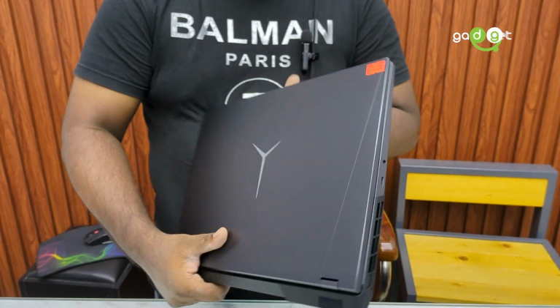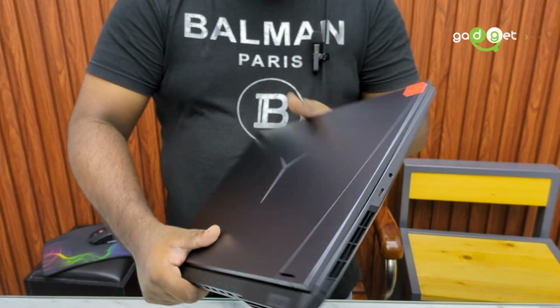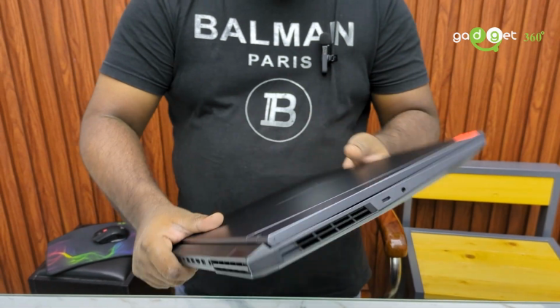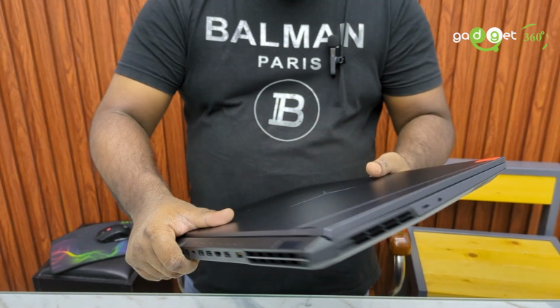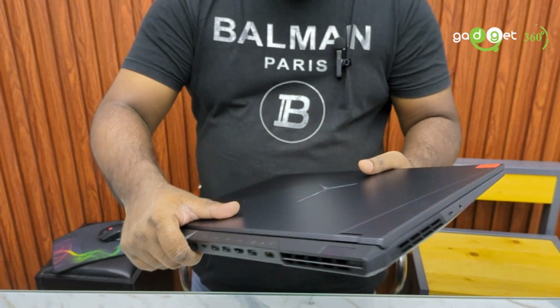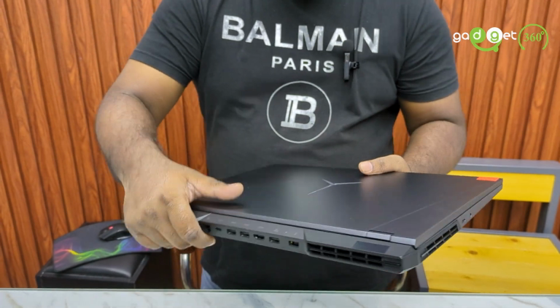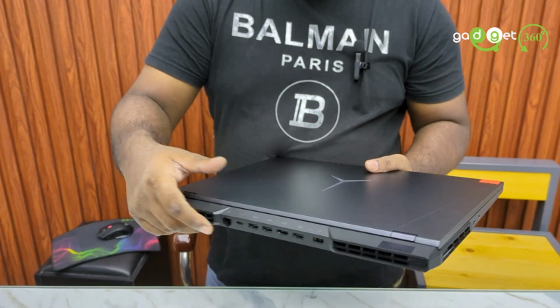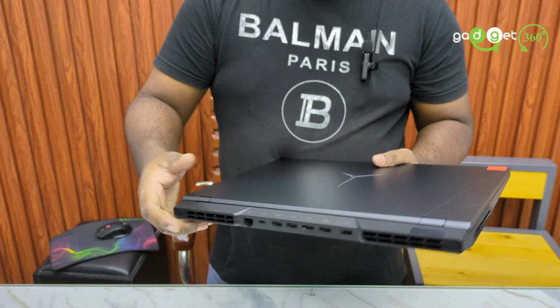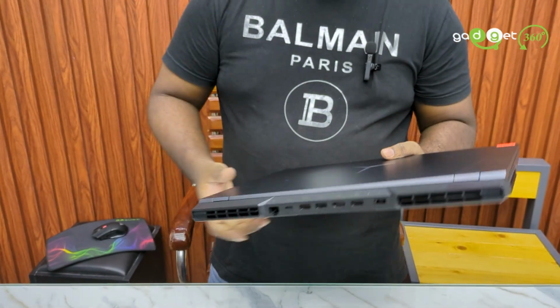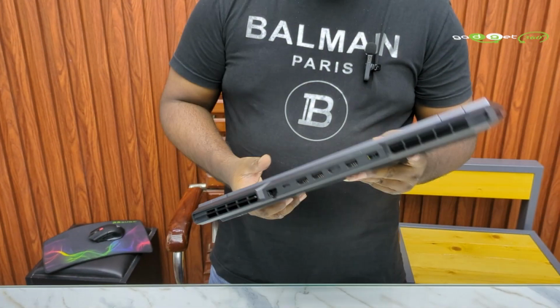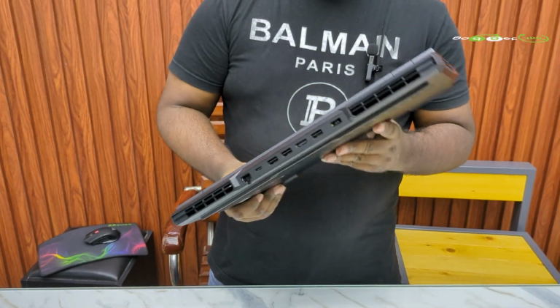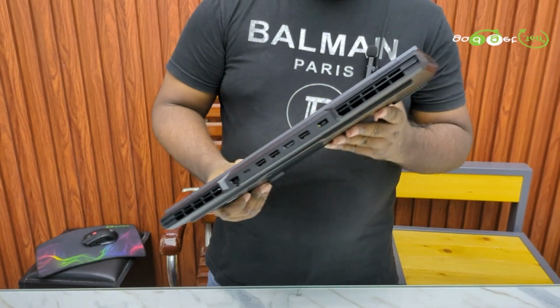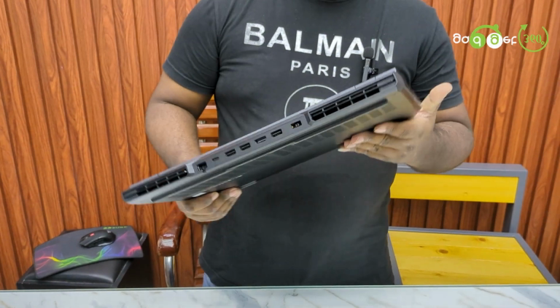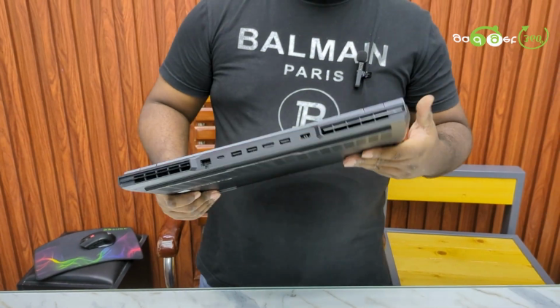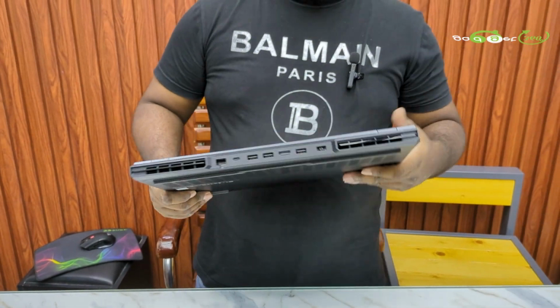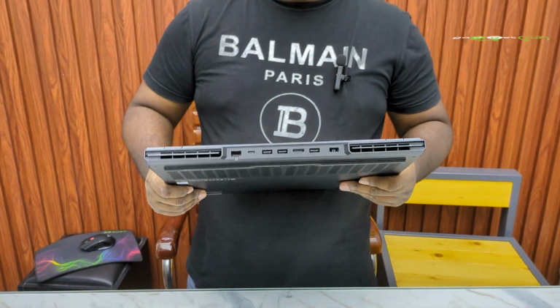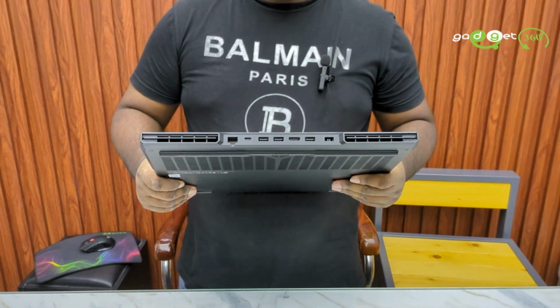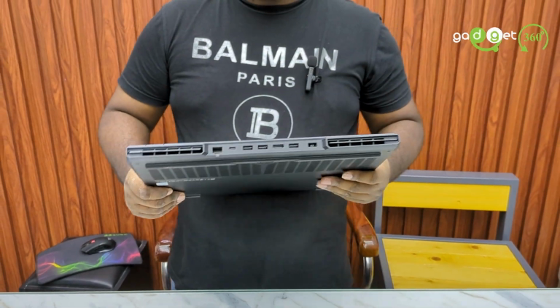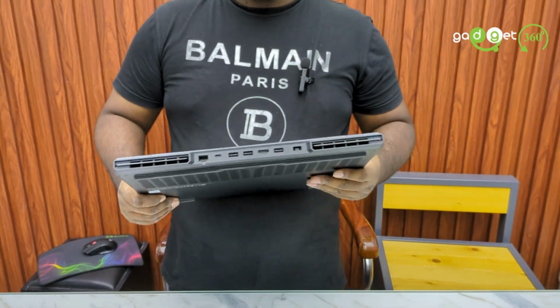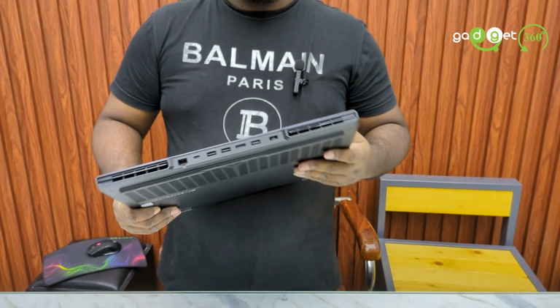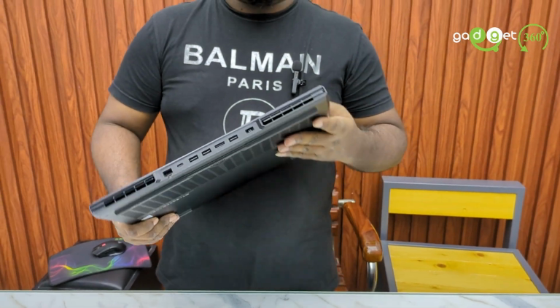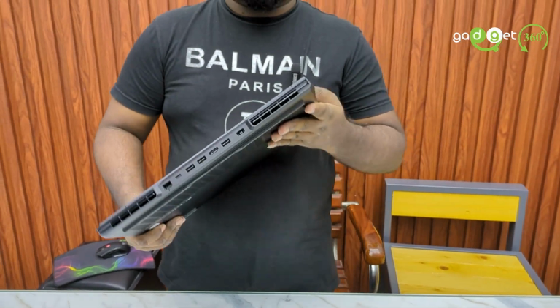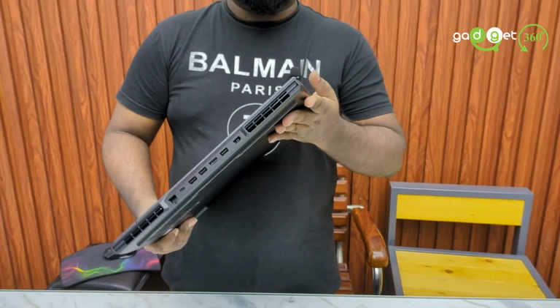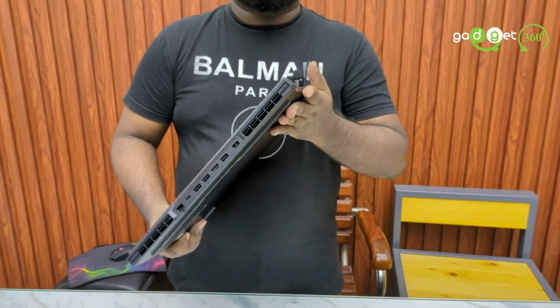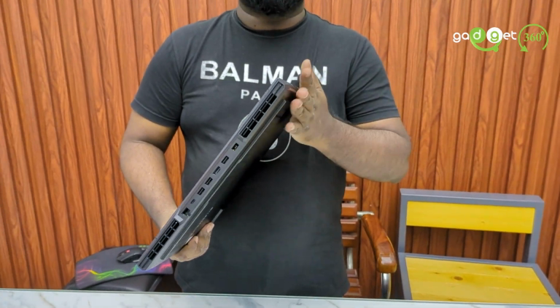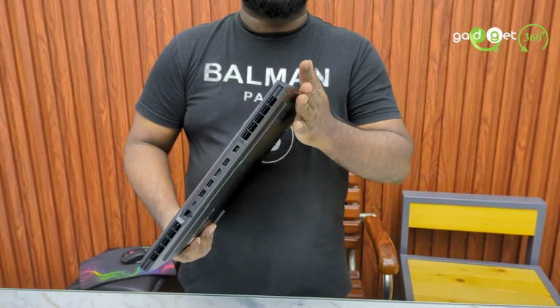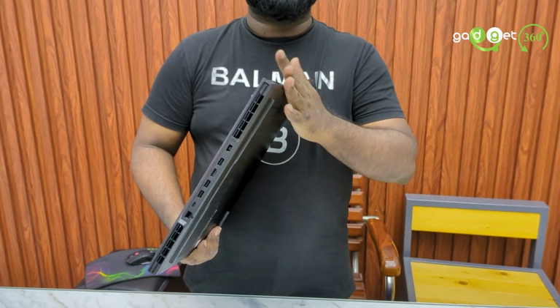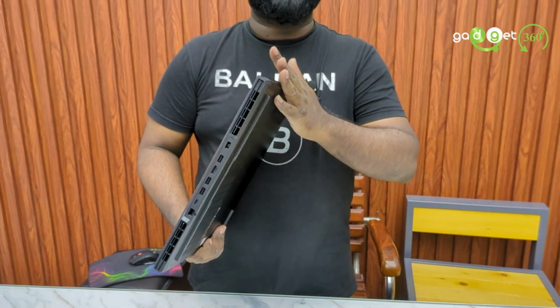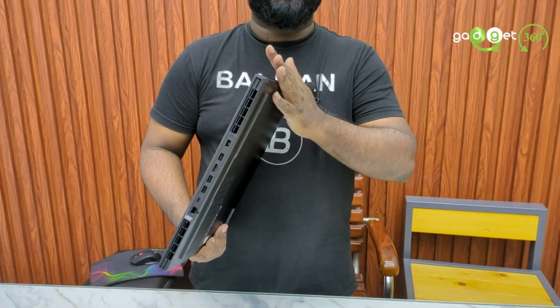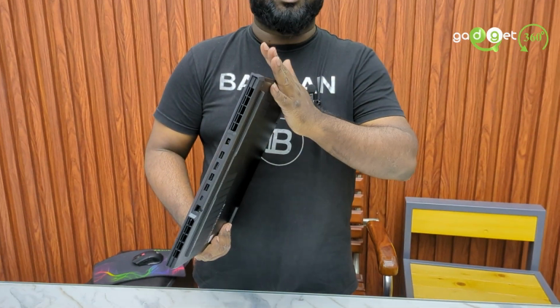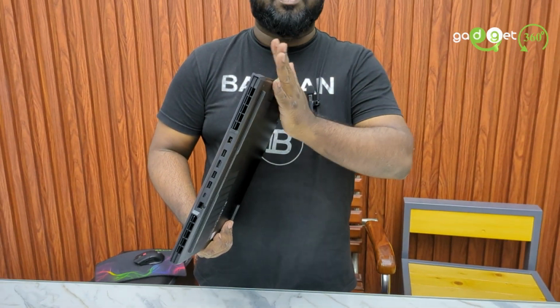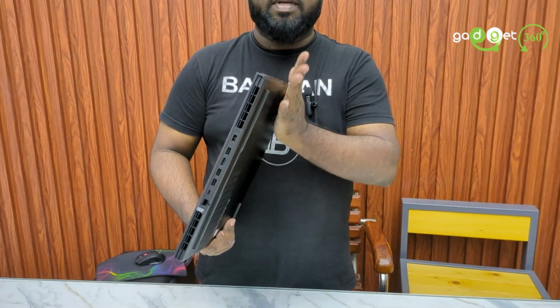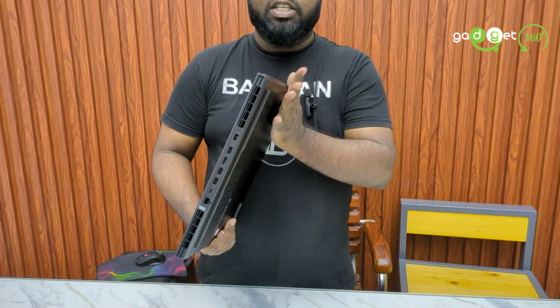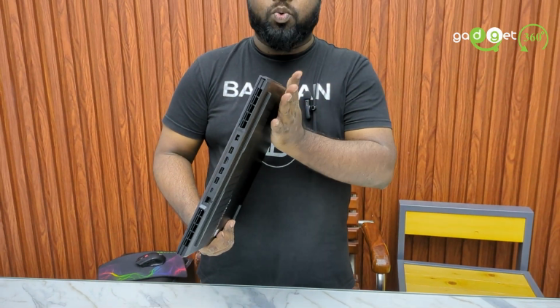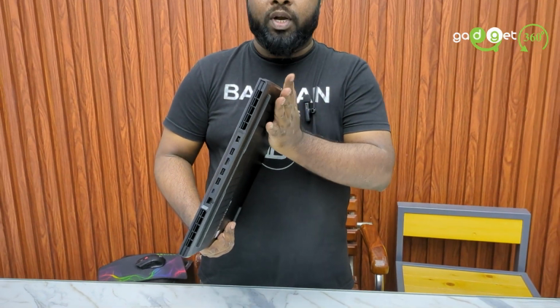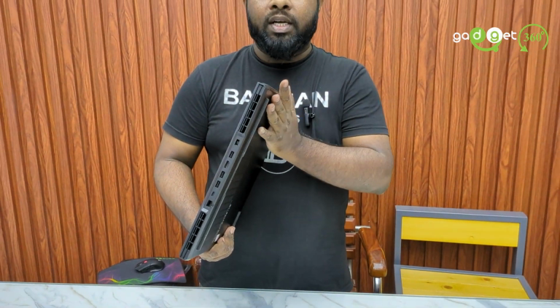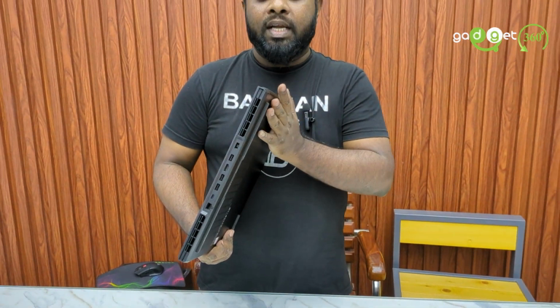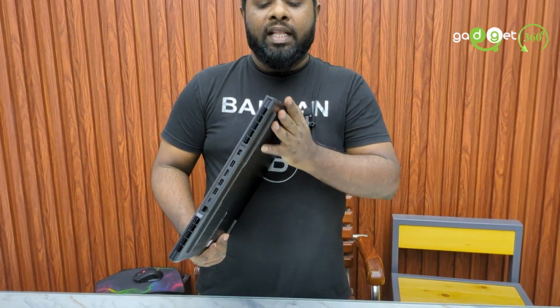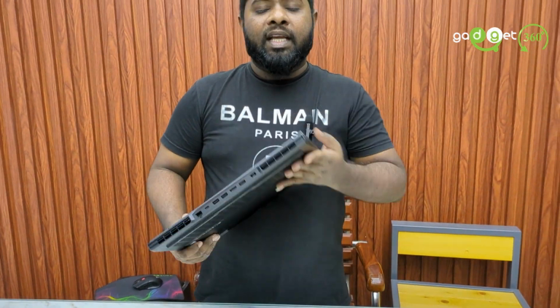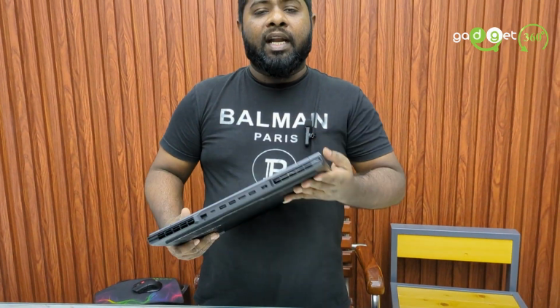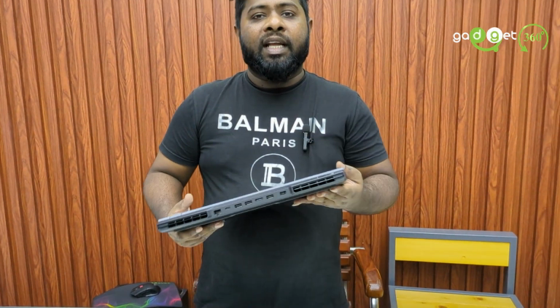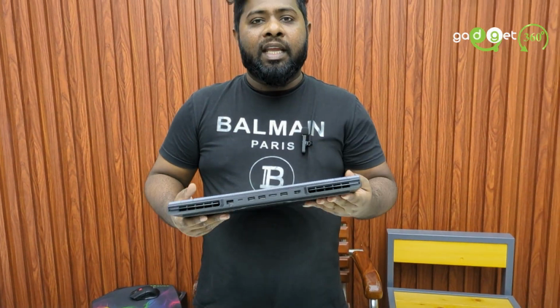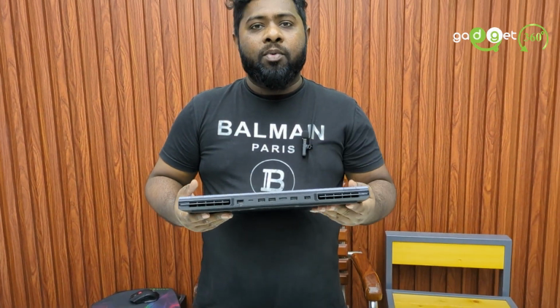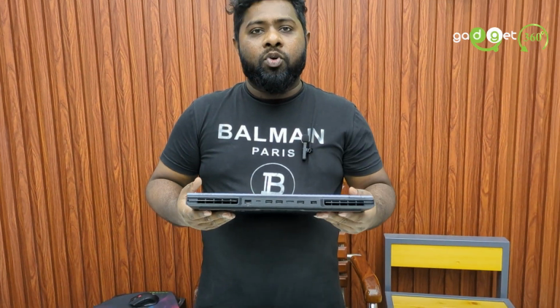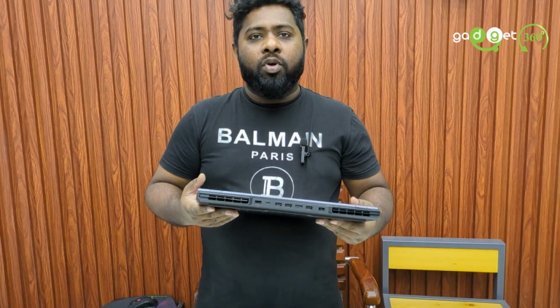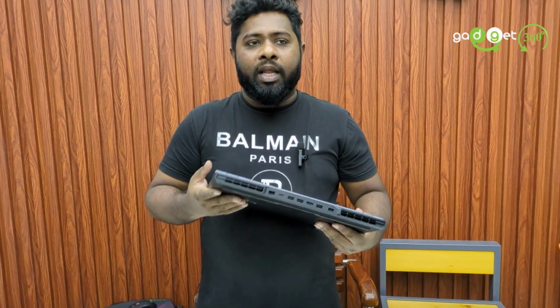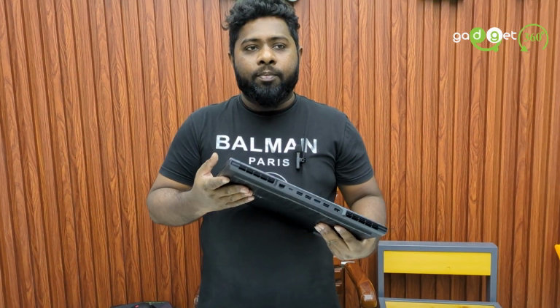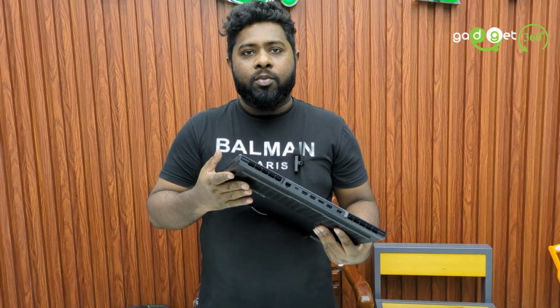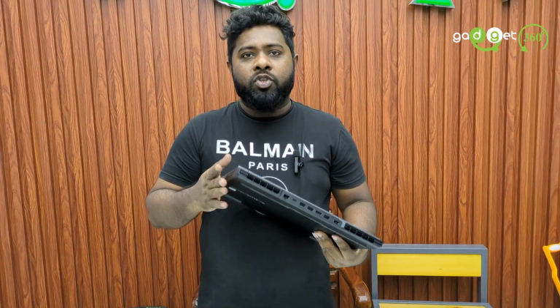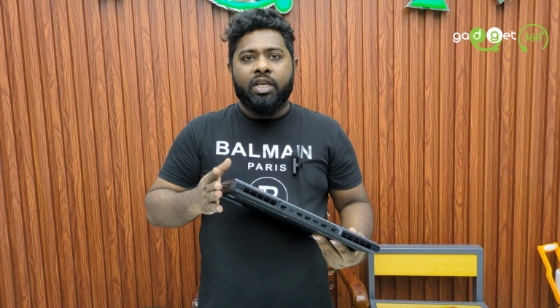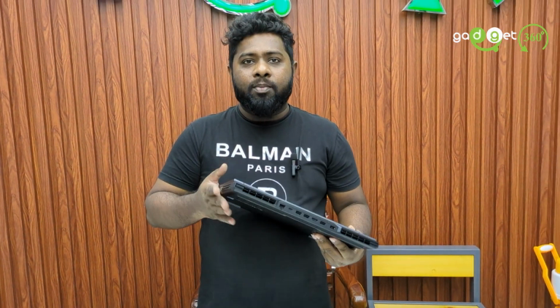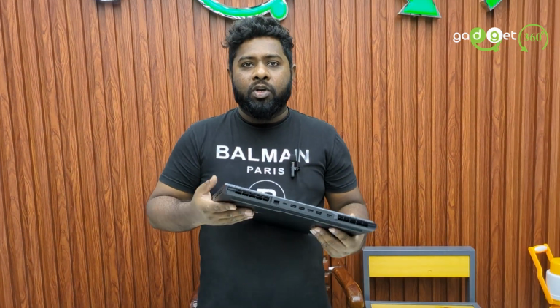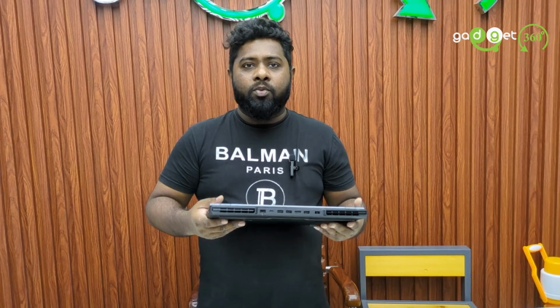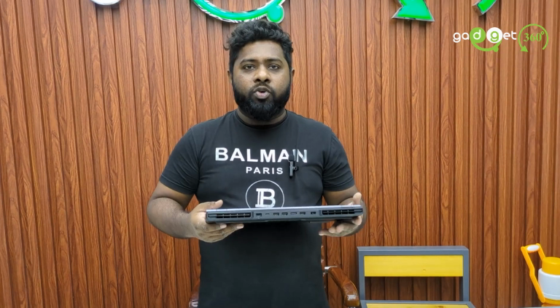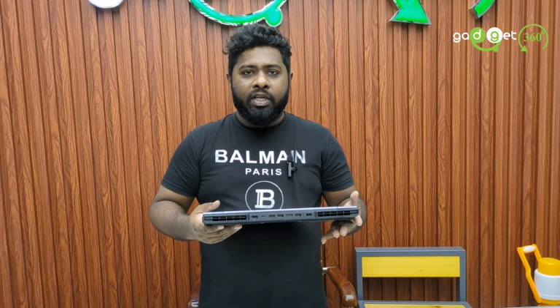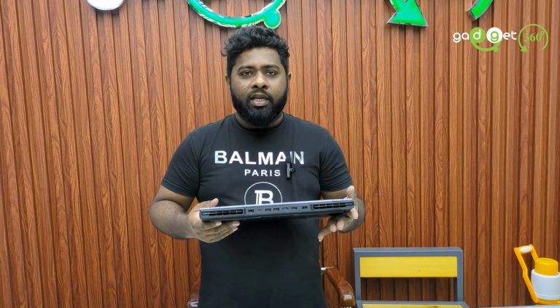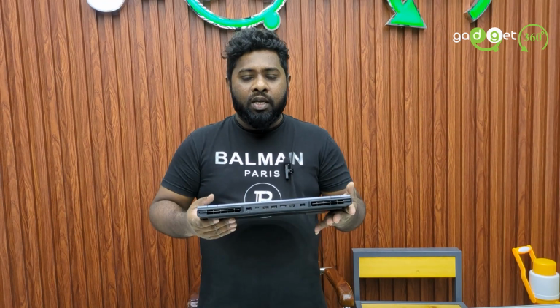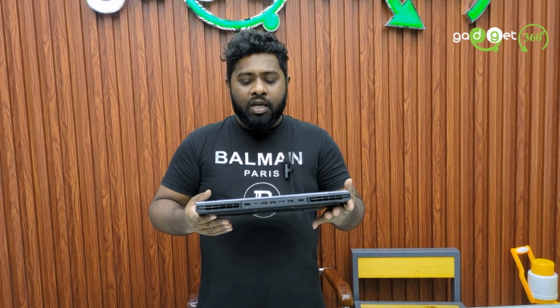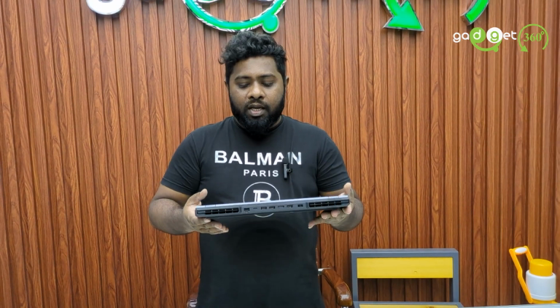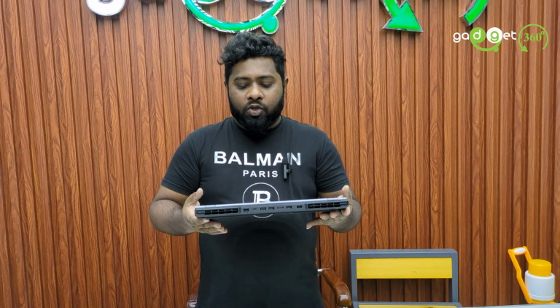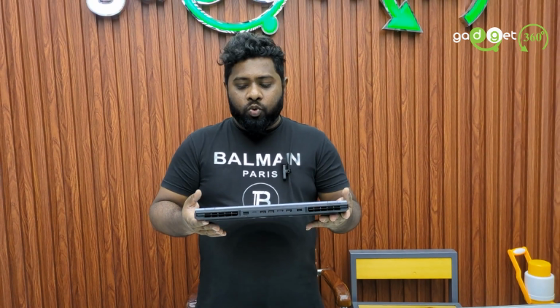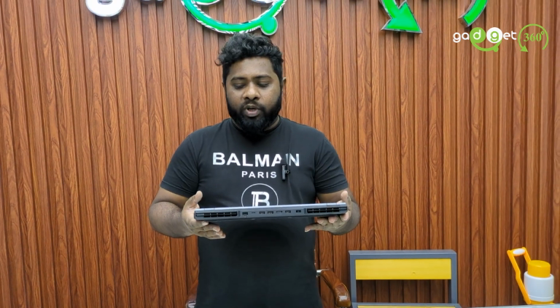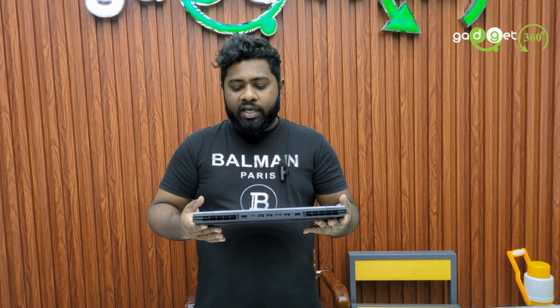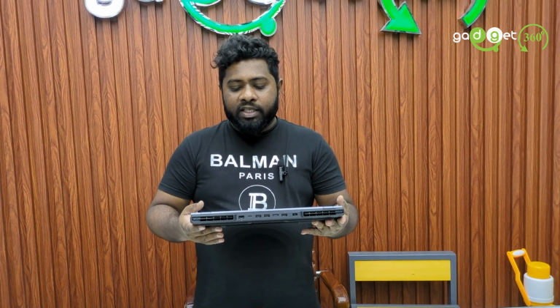Normally gaming laptops tend to have a lot of weight, and this gaming laptop is also on the heavier side due to its full metal build.